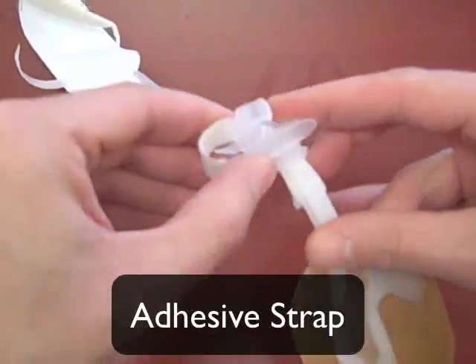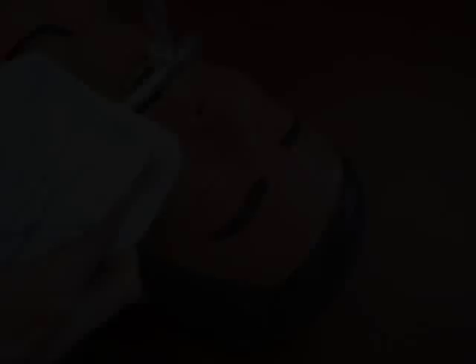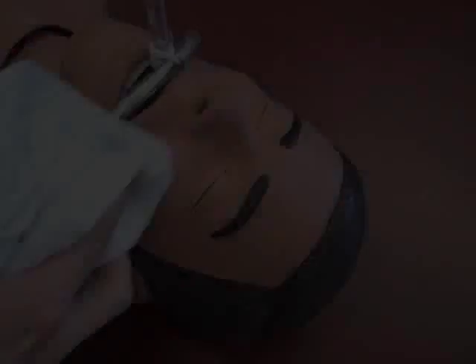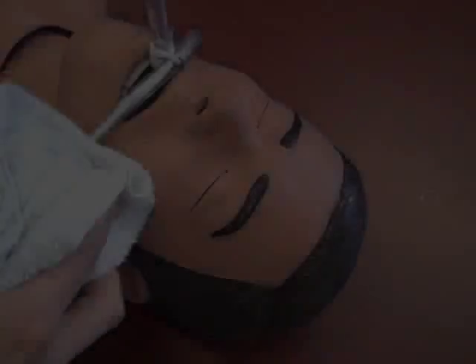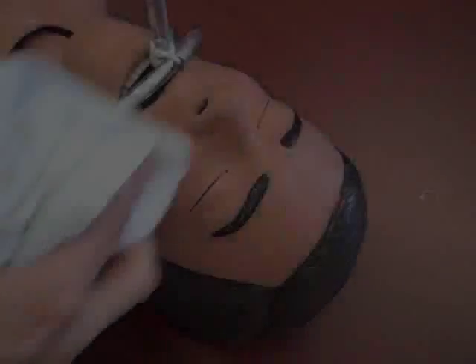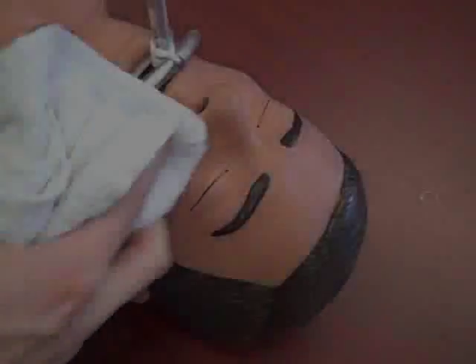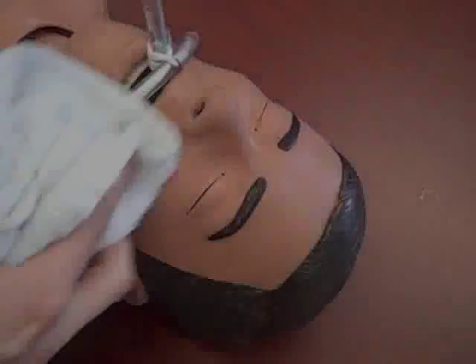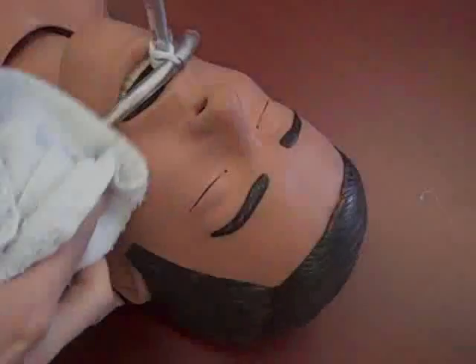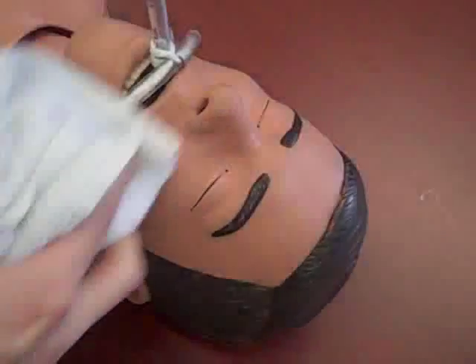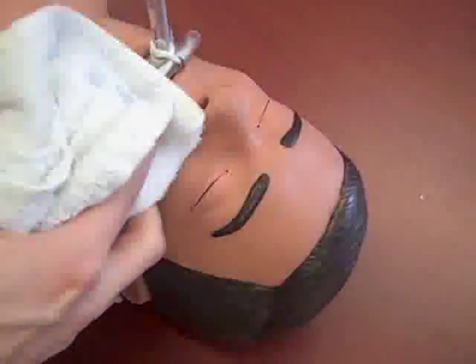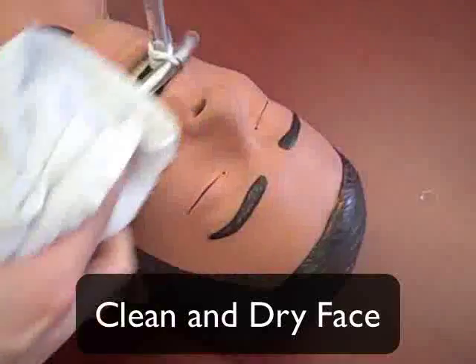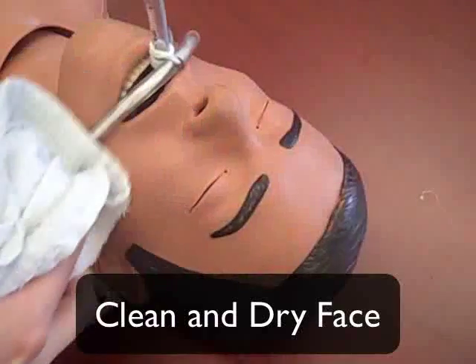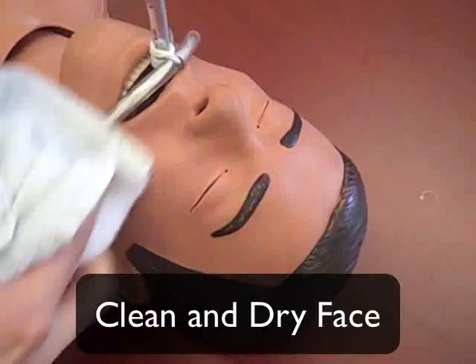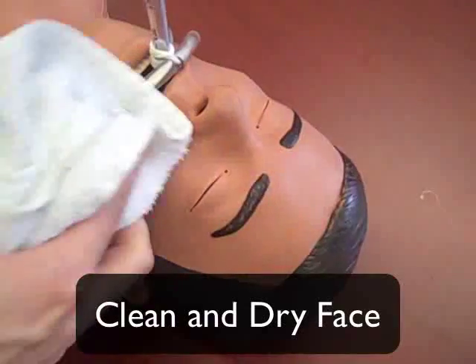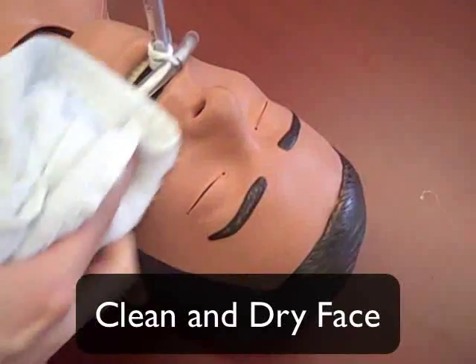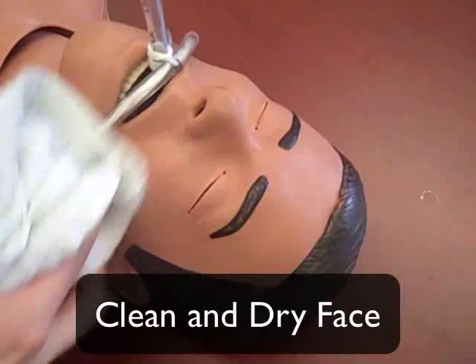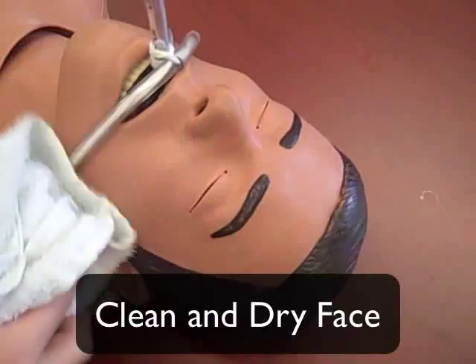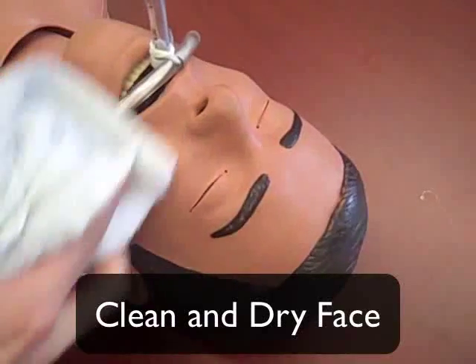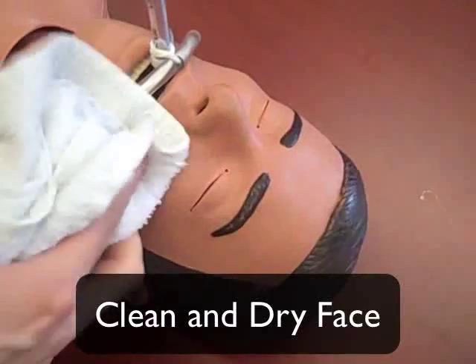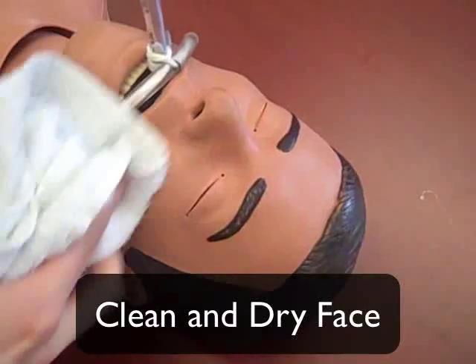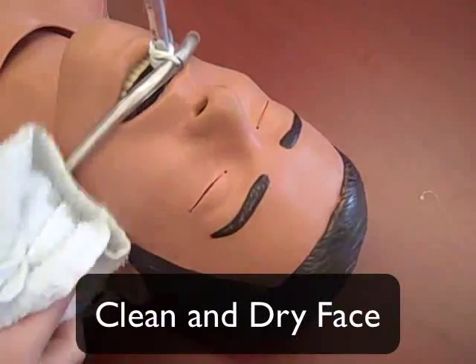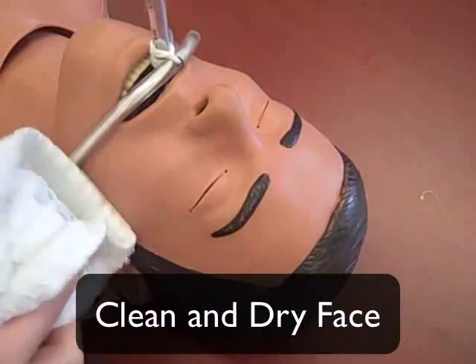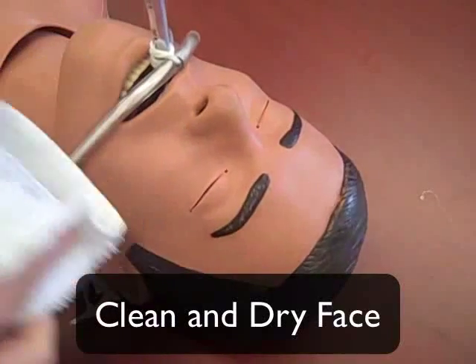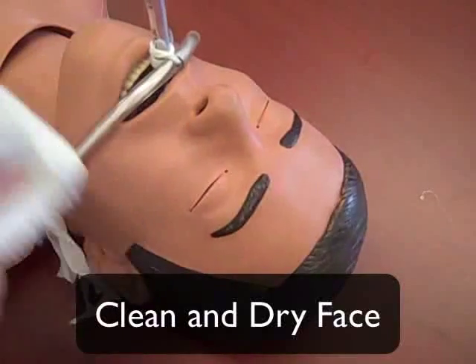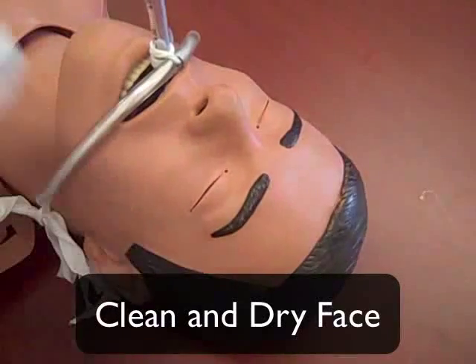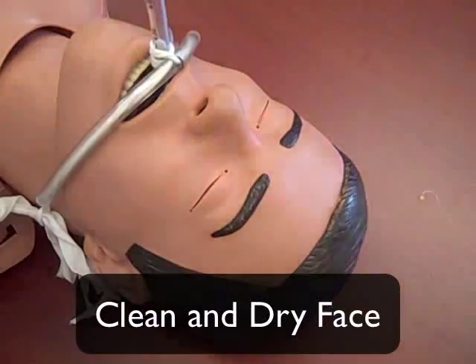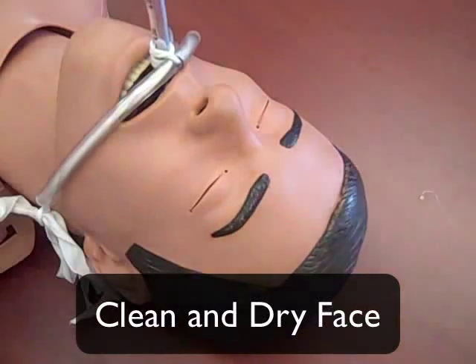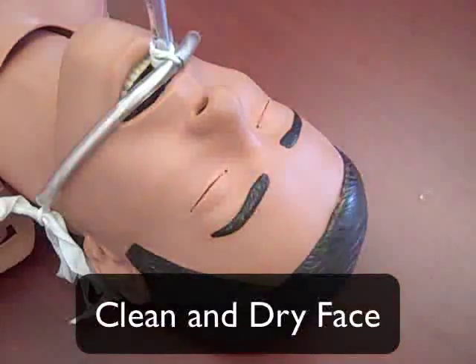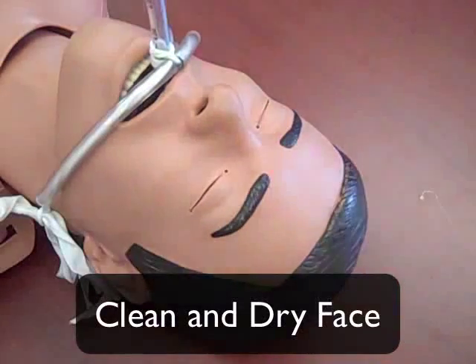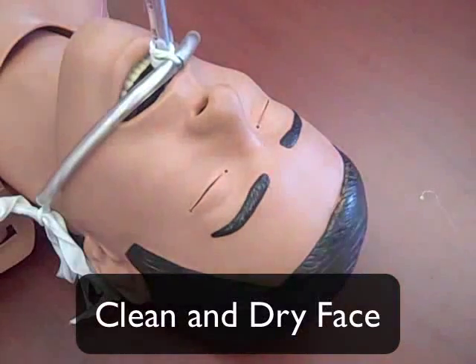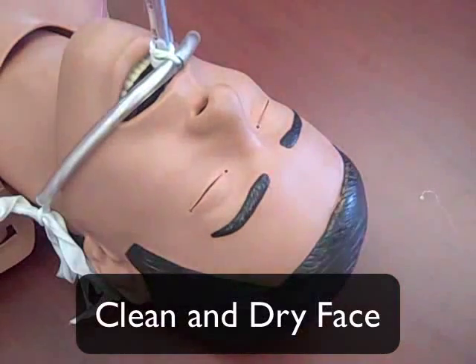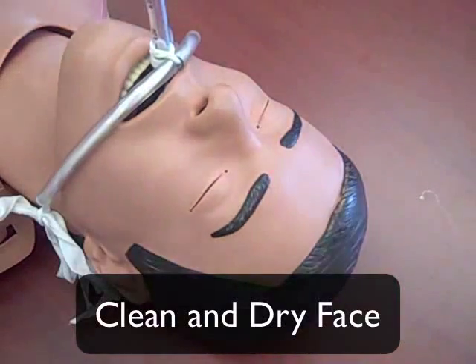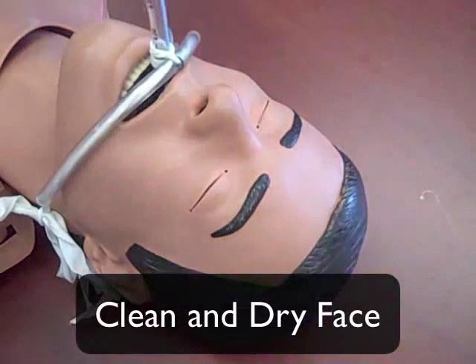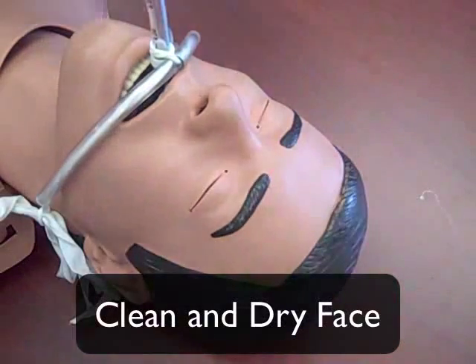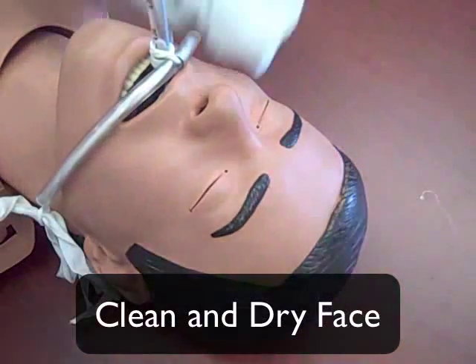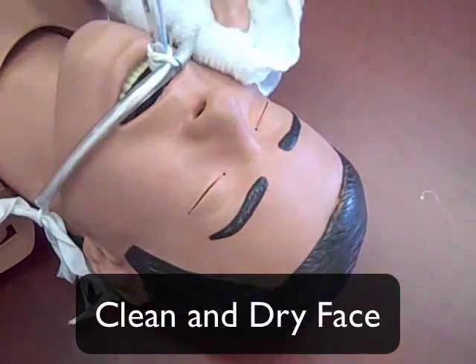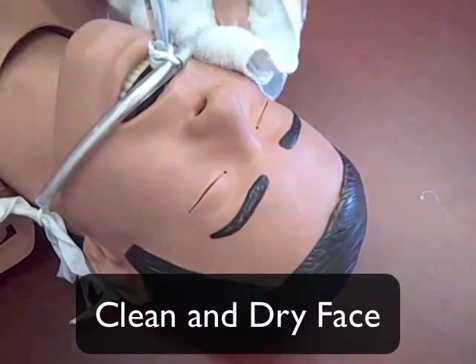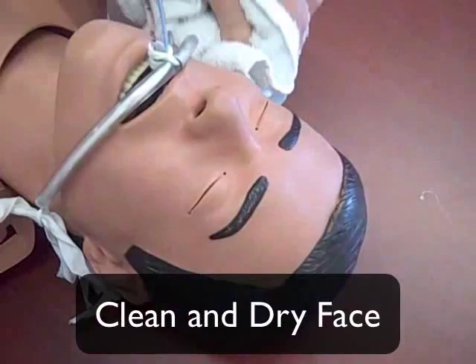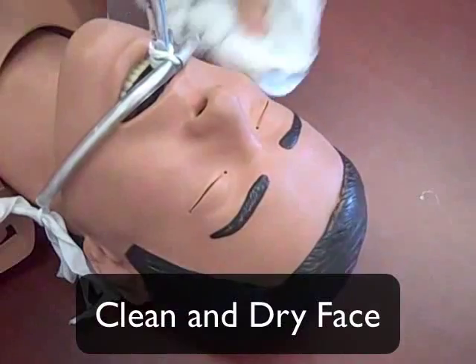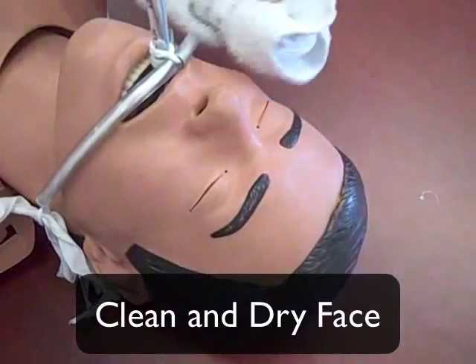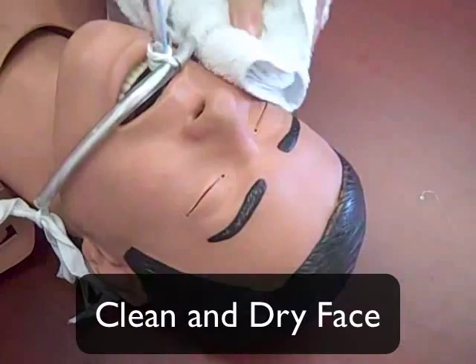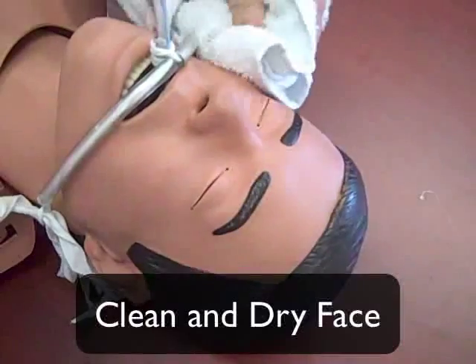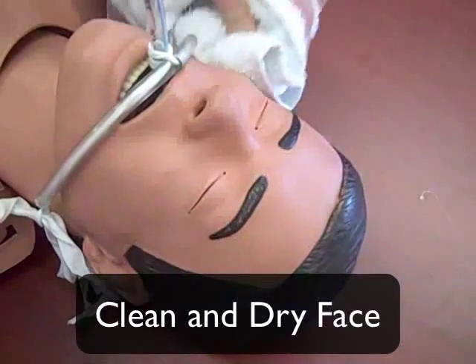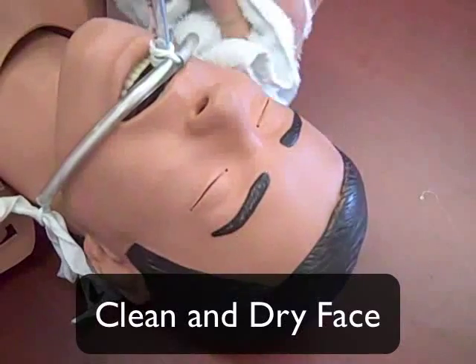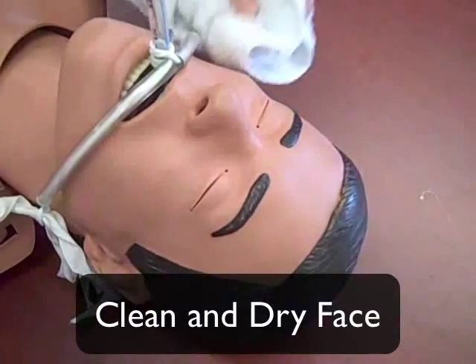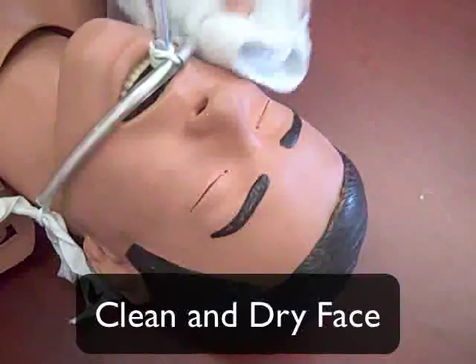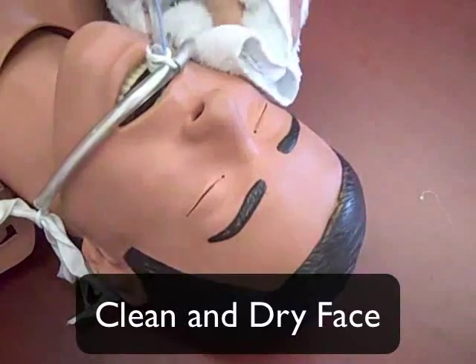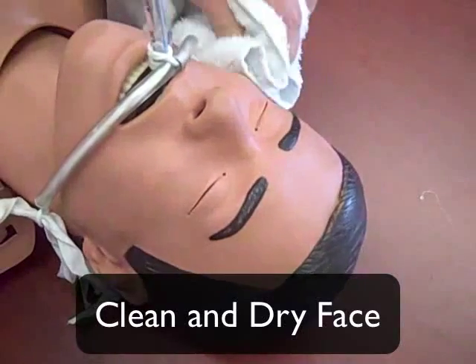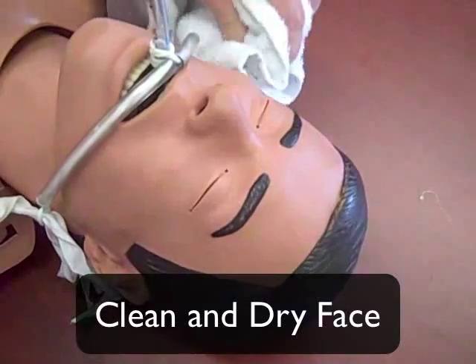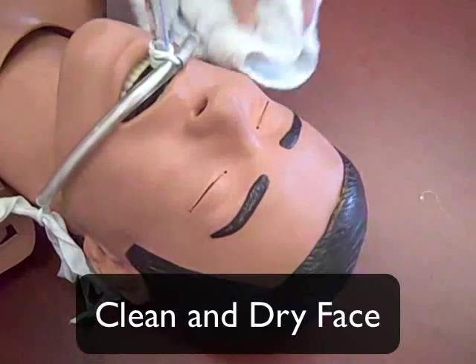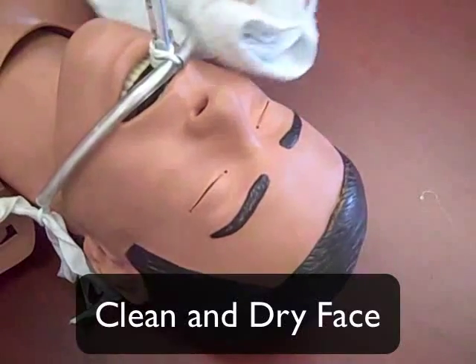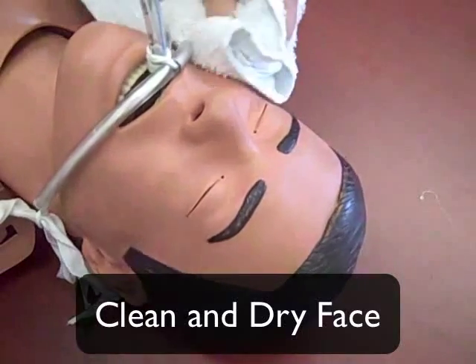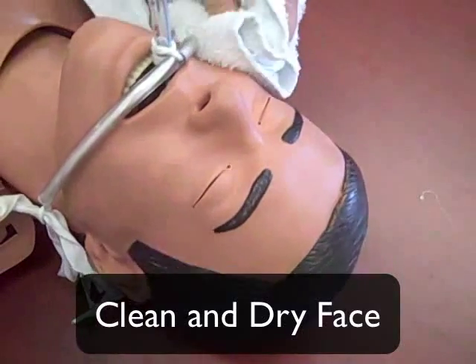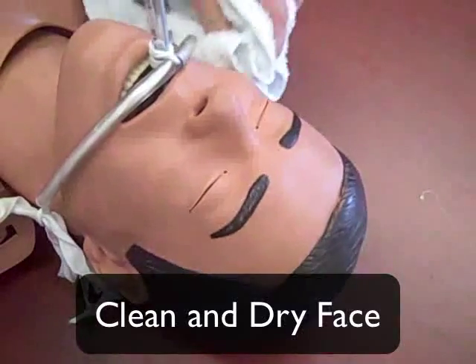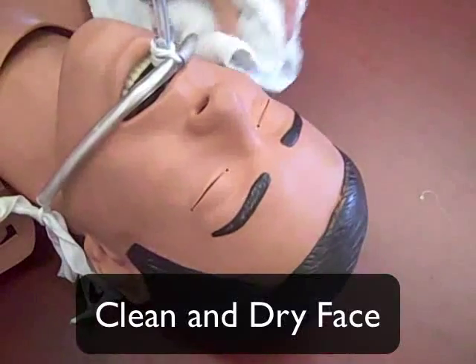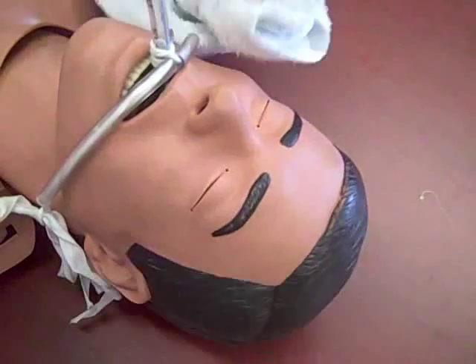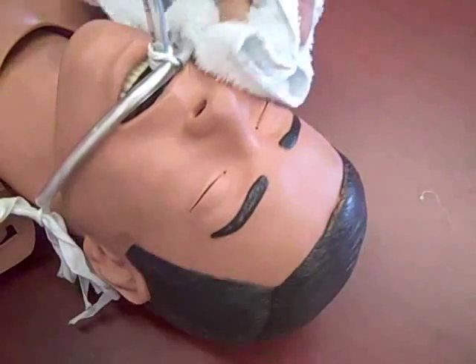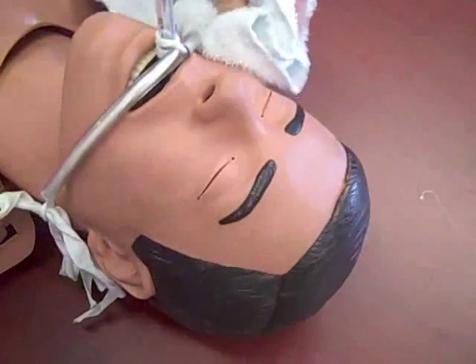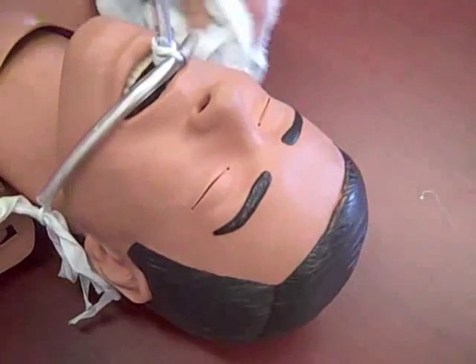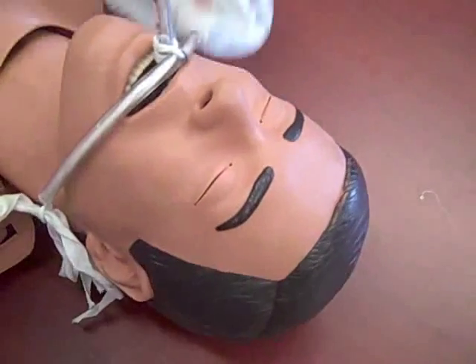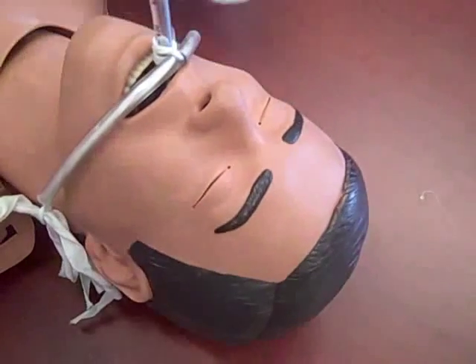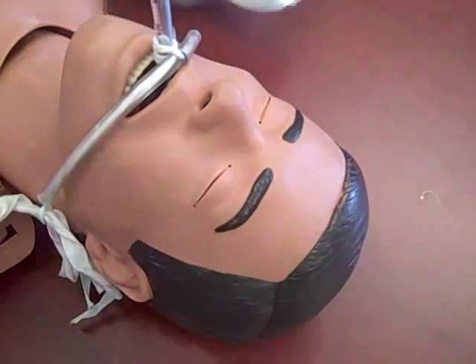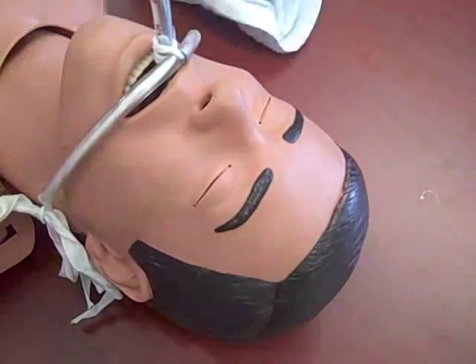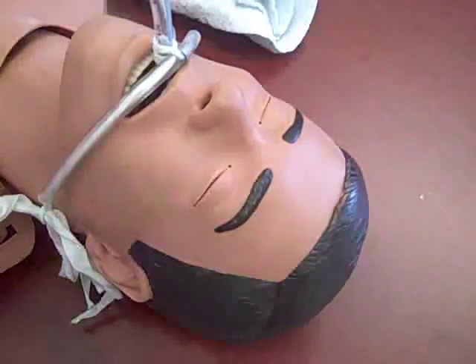Make sure the face is clean and dry before application. It should also be free of any facial hair. This product can remain in place for up to 7 days.